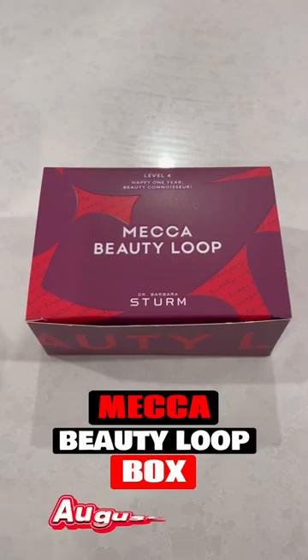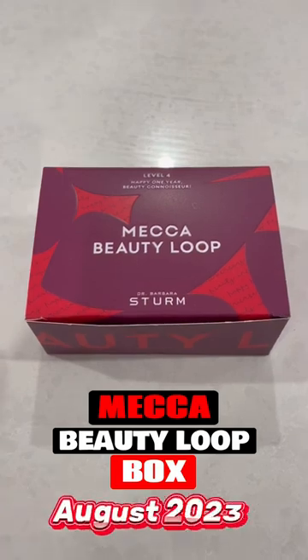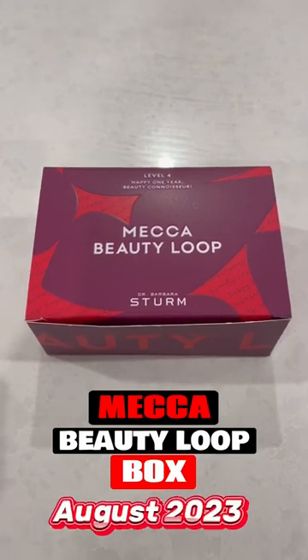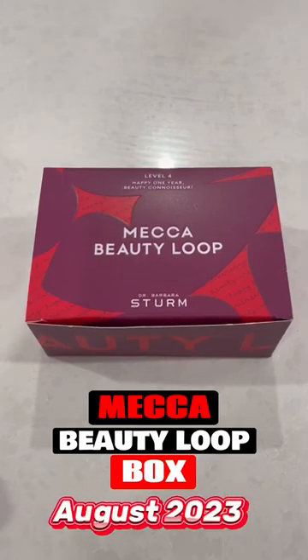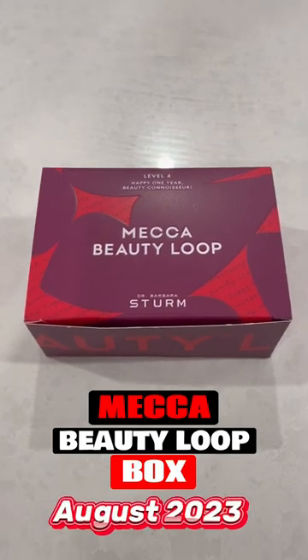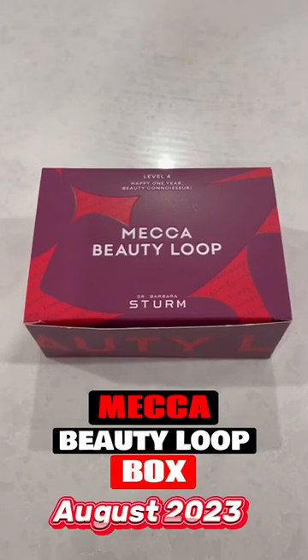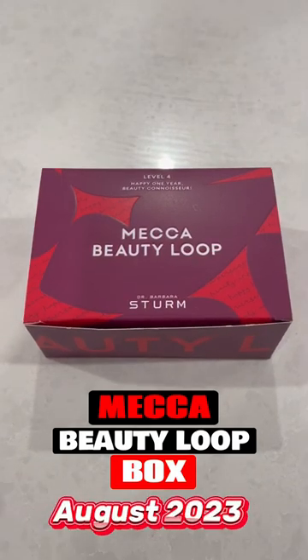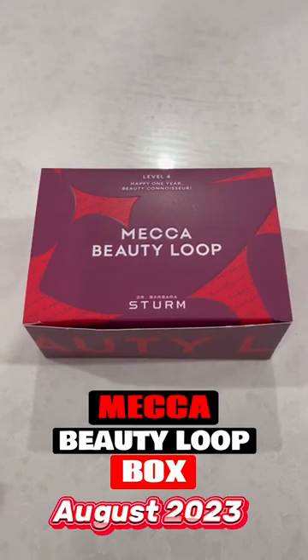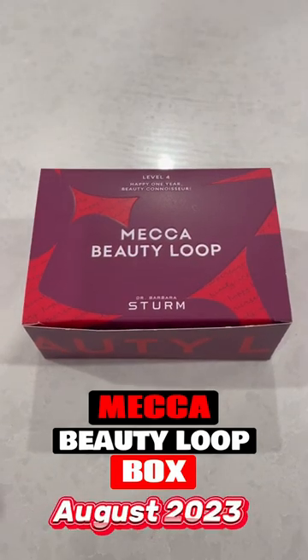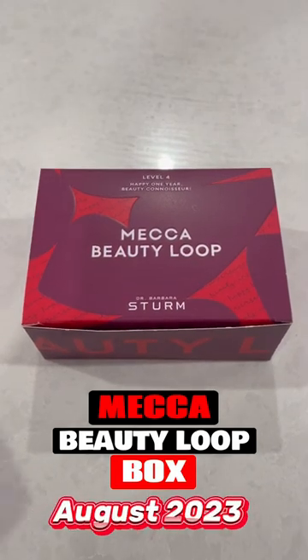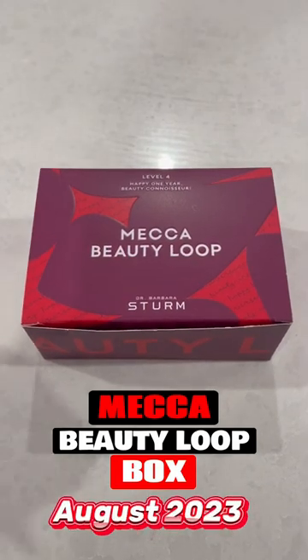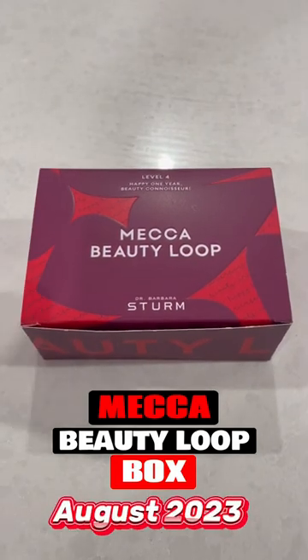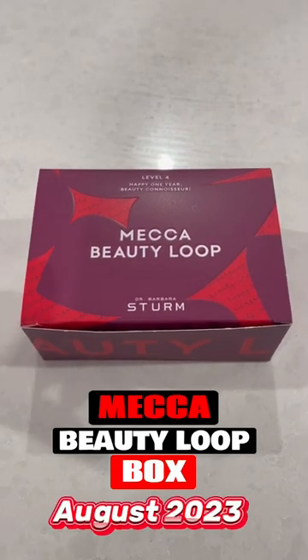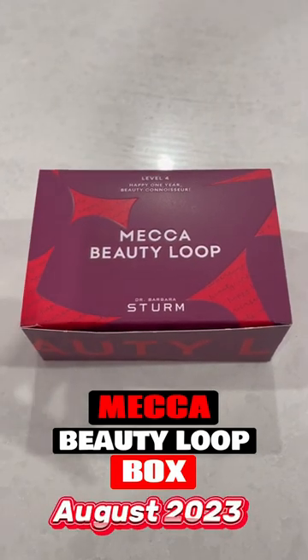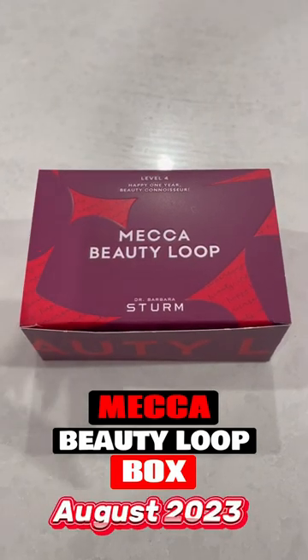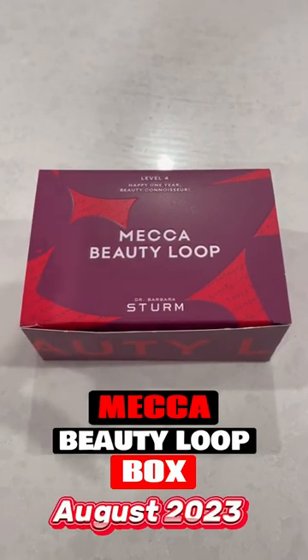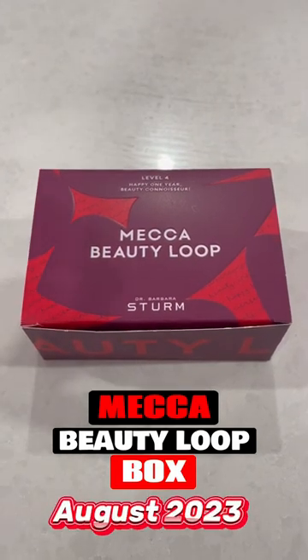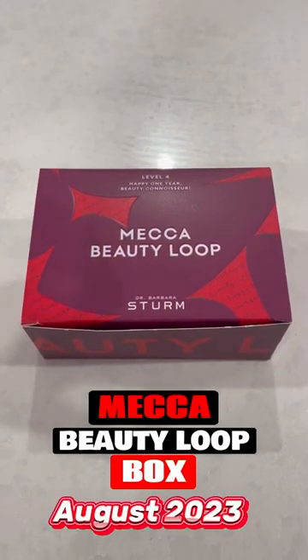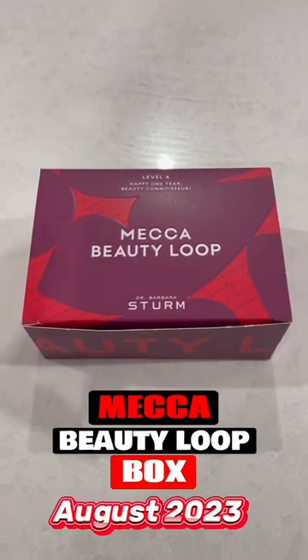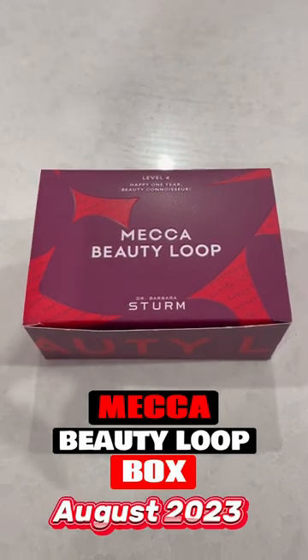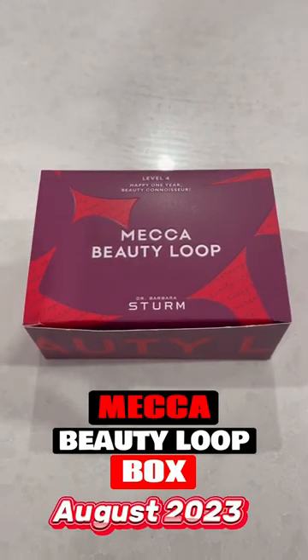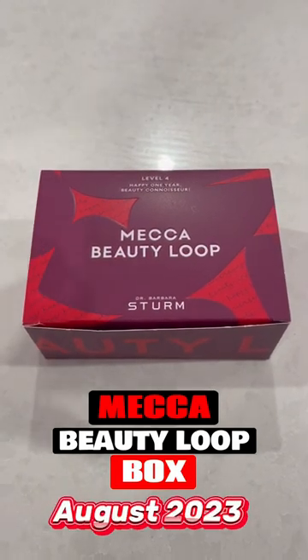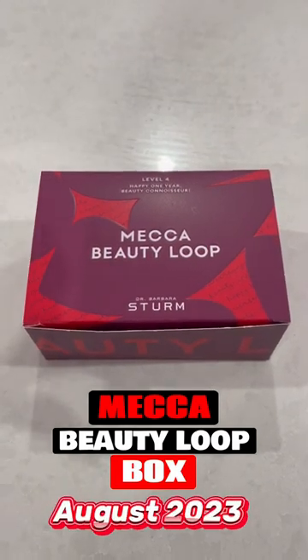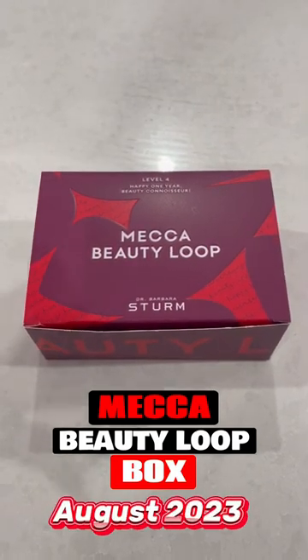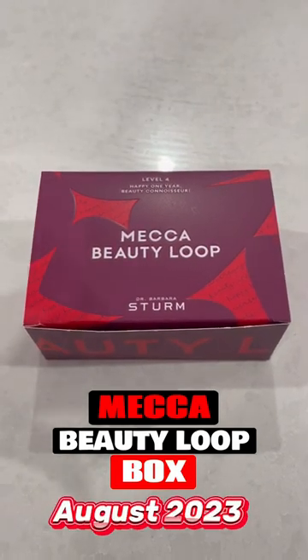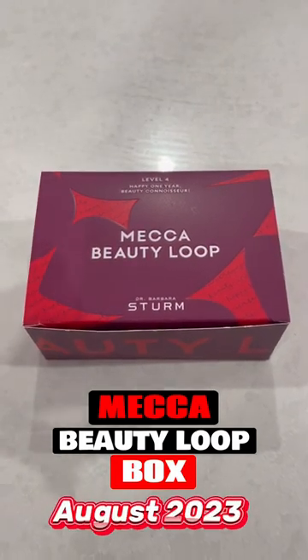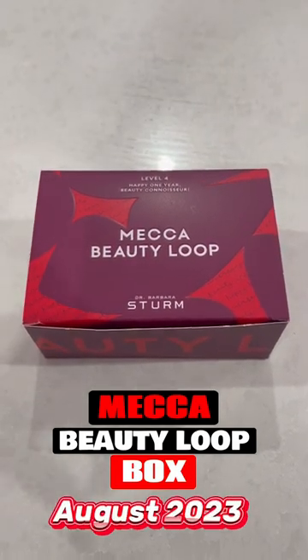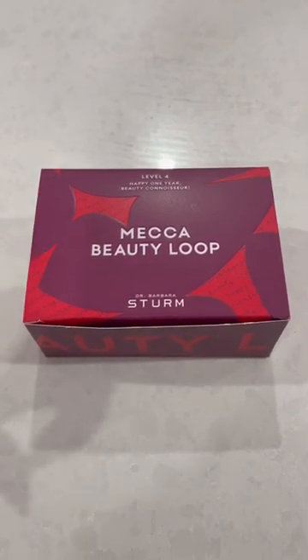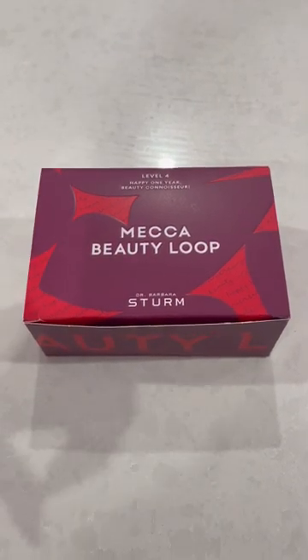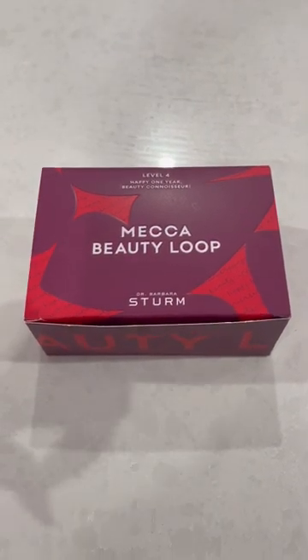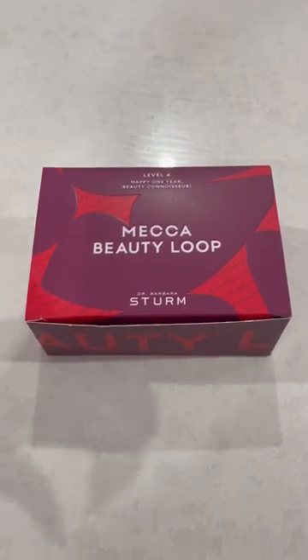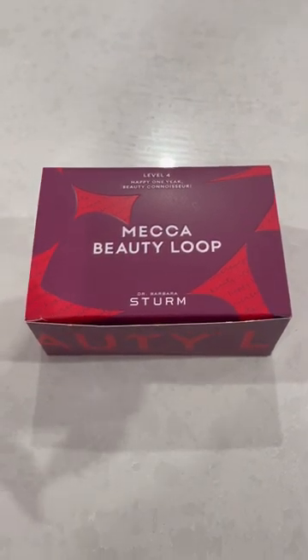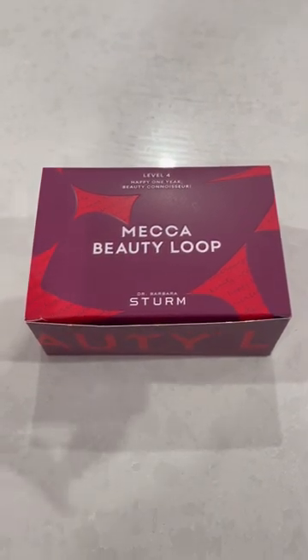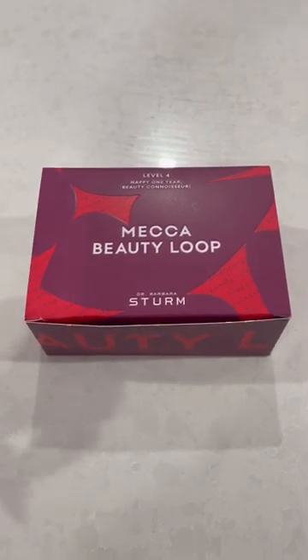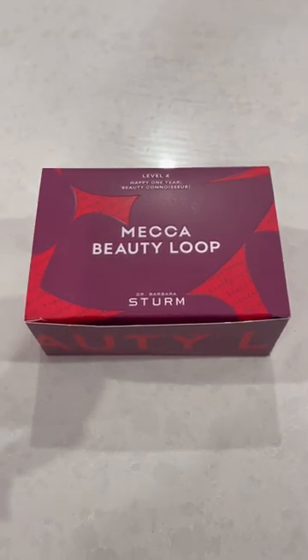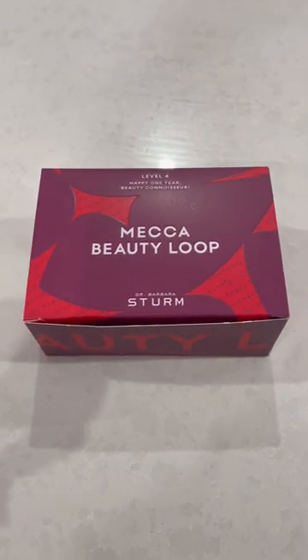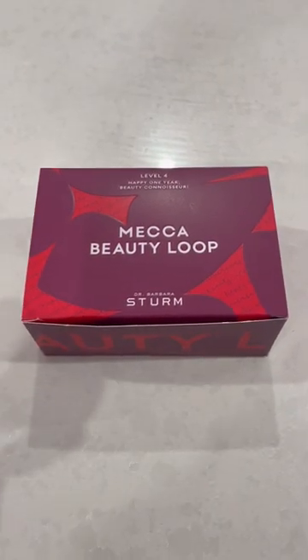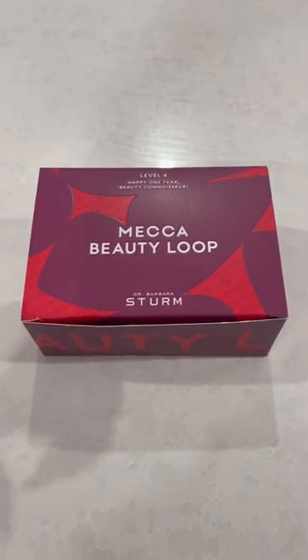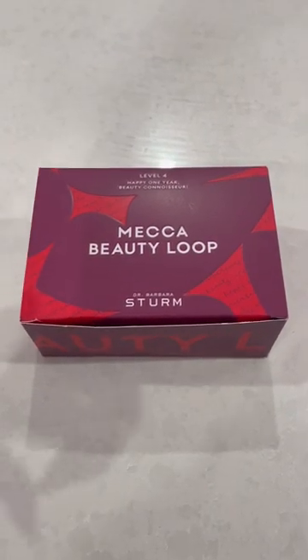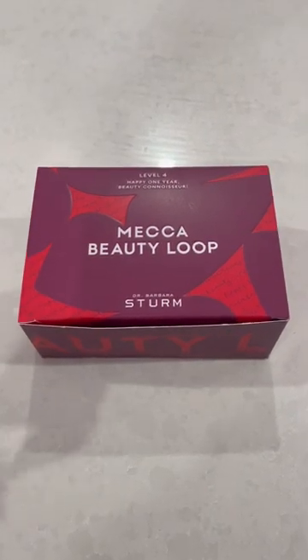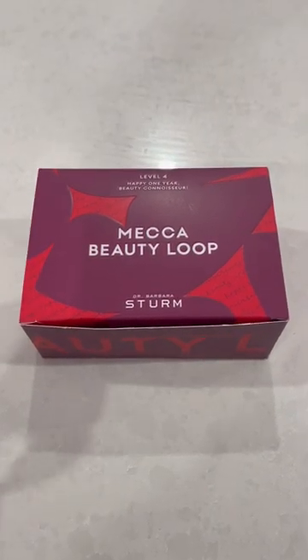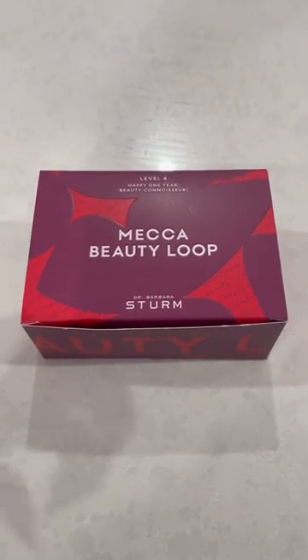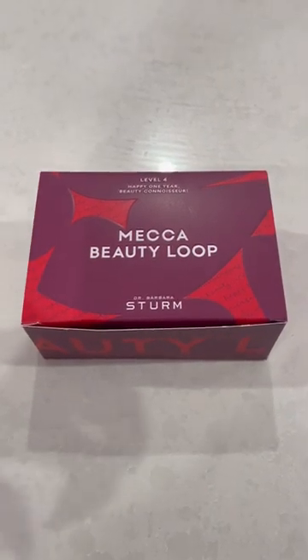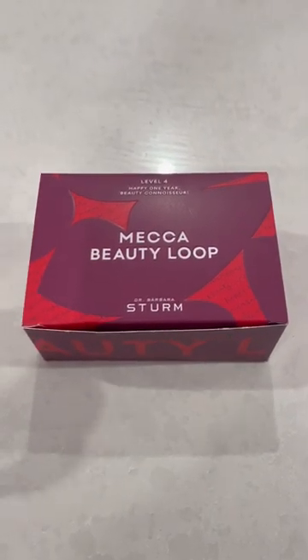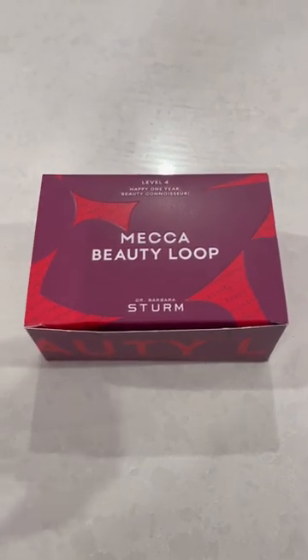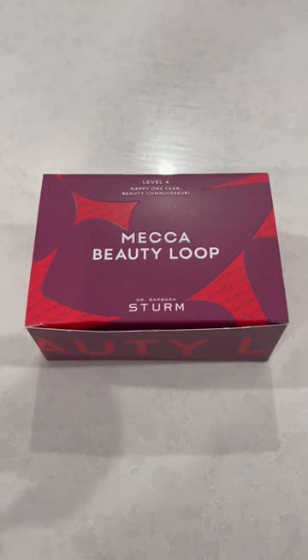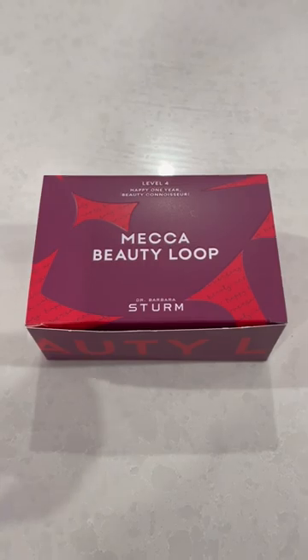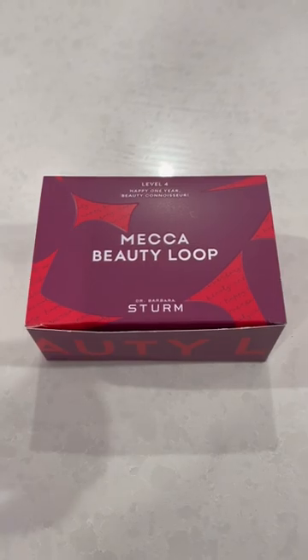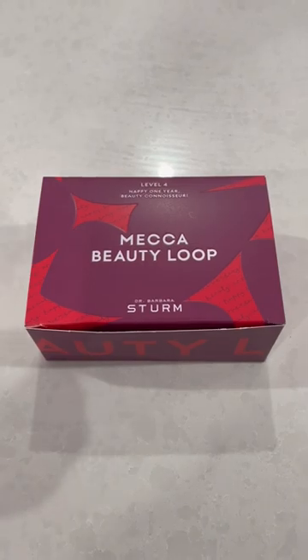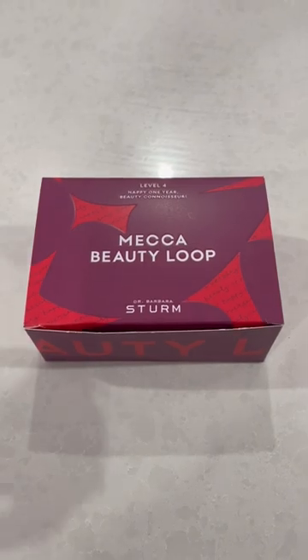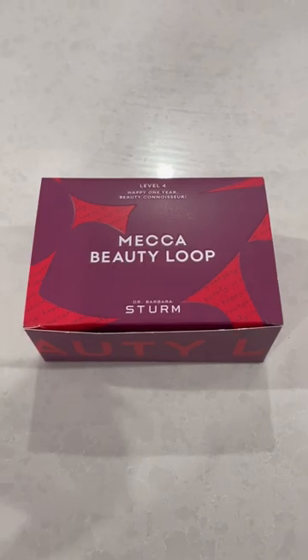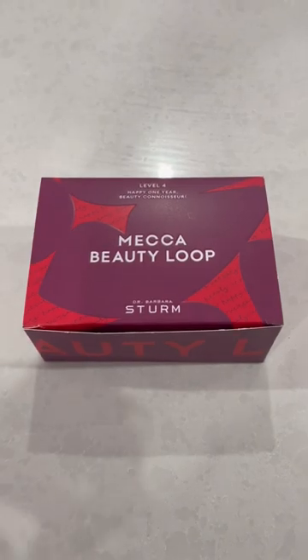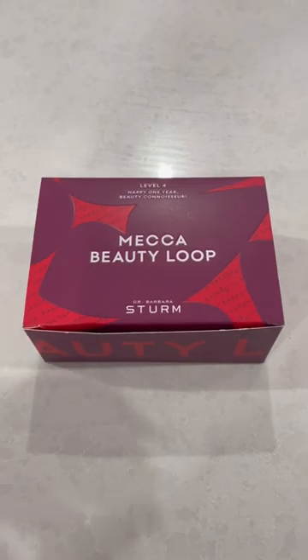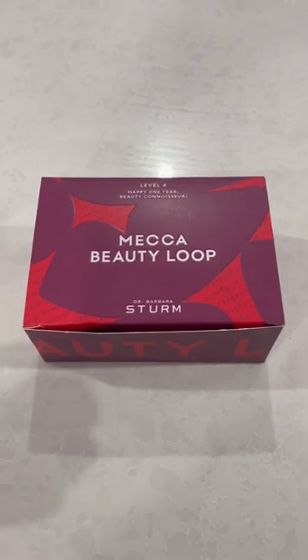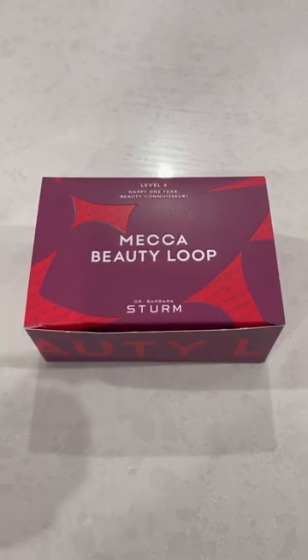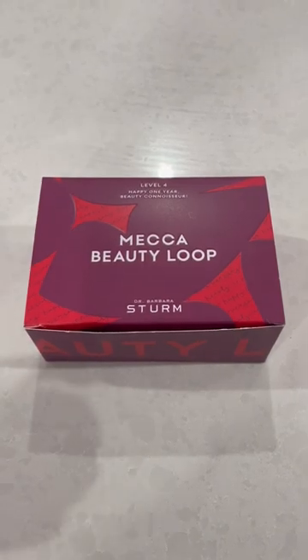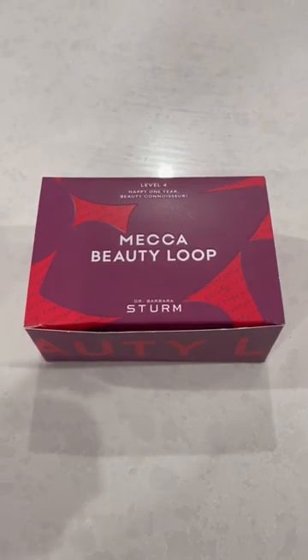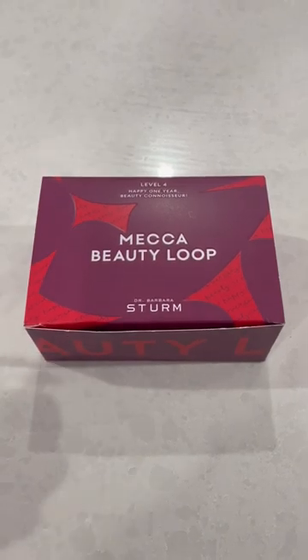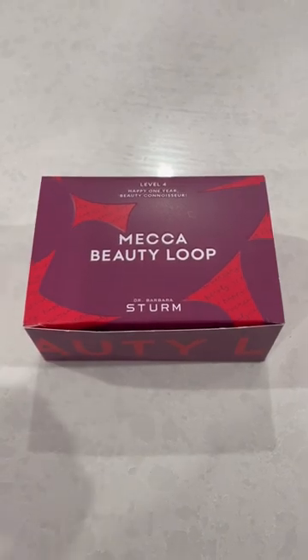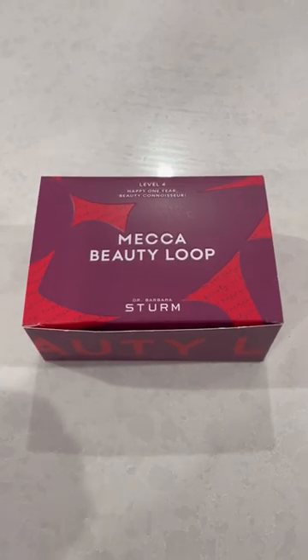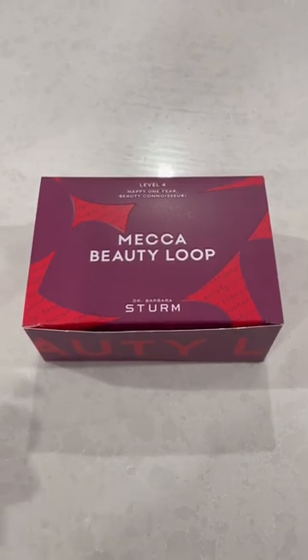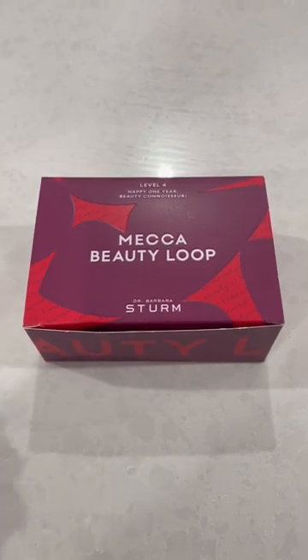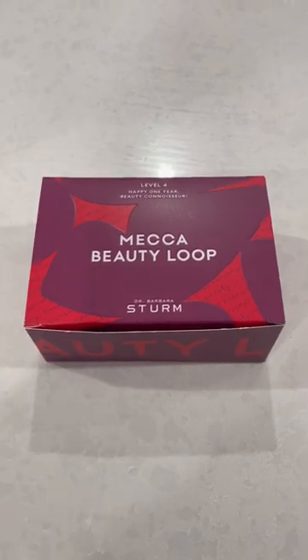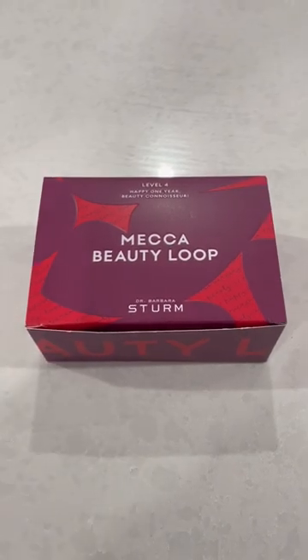Hey guys, just doing the August 2023 Level 4 Mecca Beauty loot box unboxing. Let's do it.